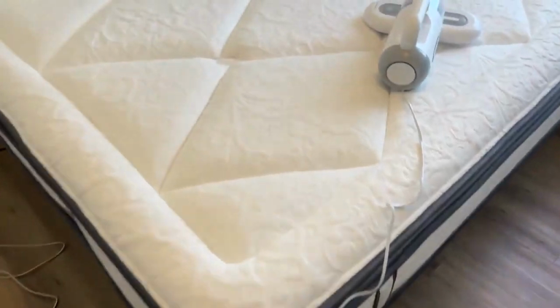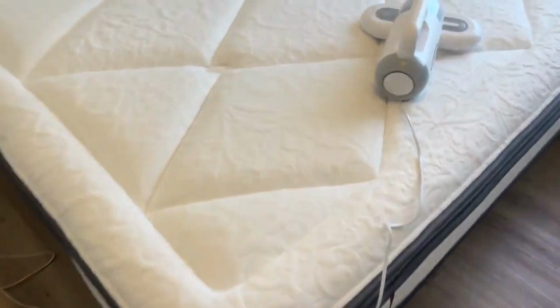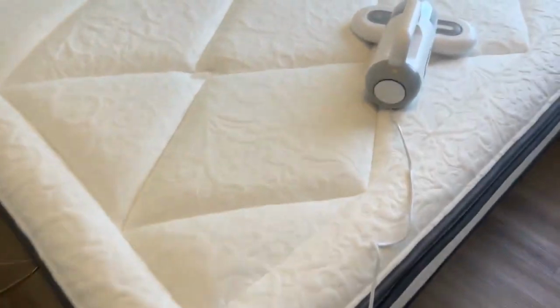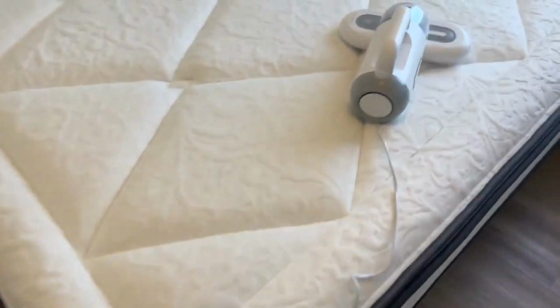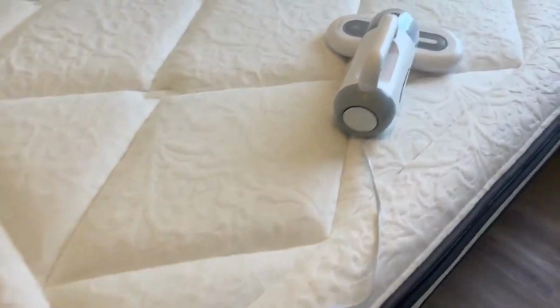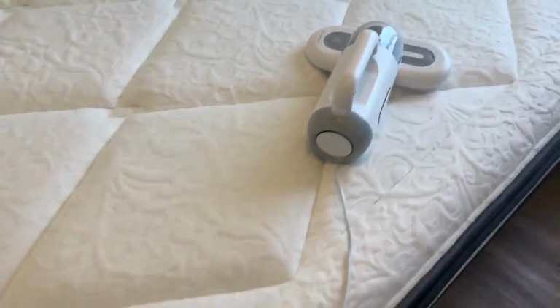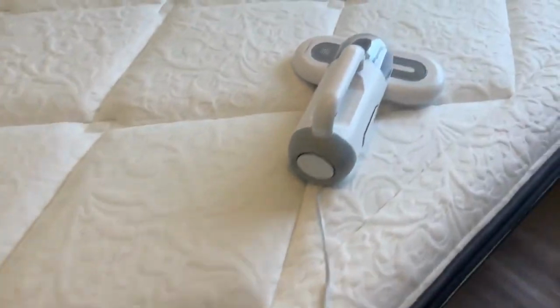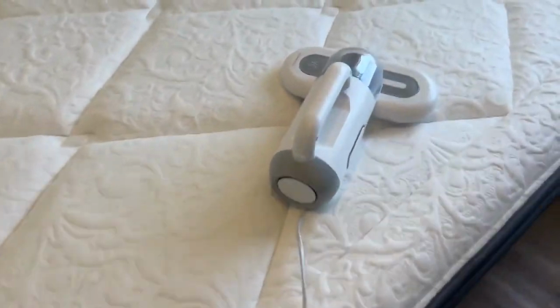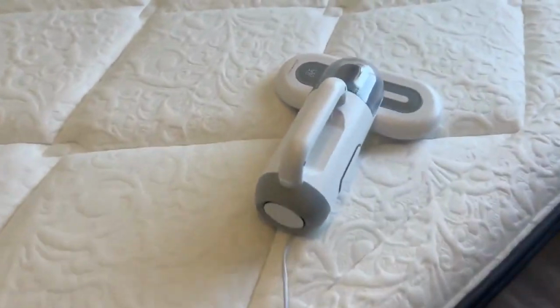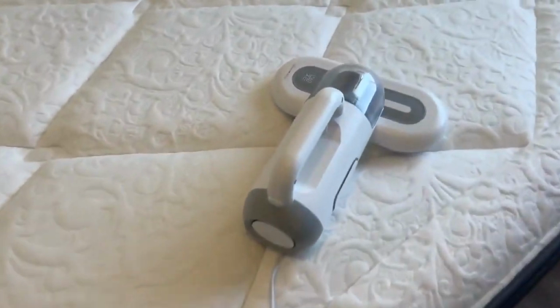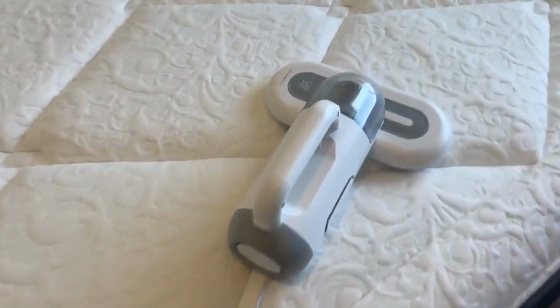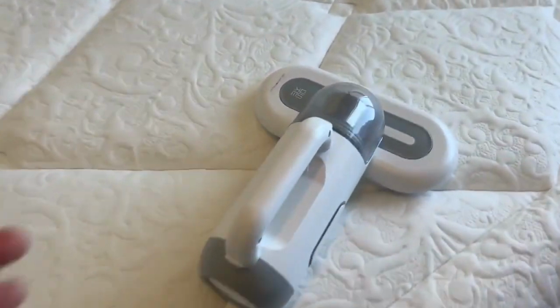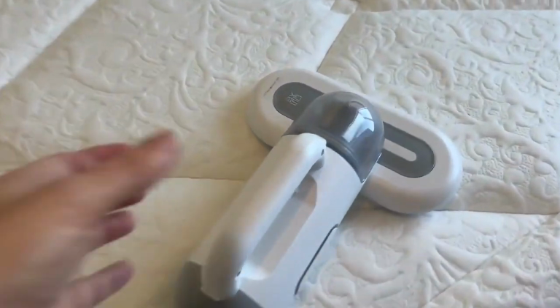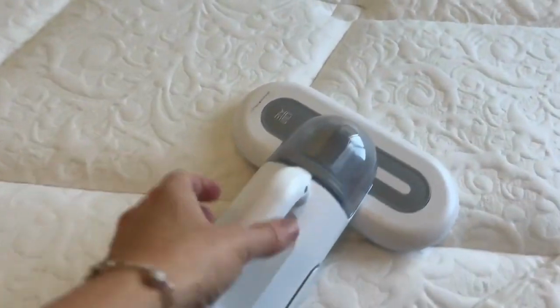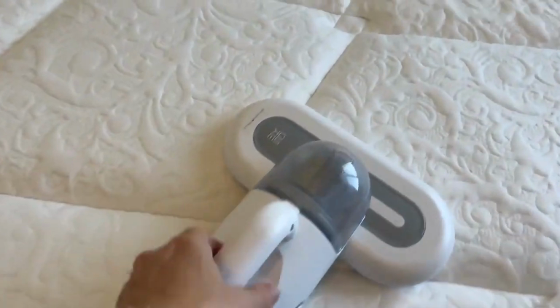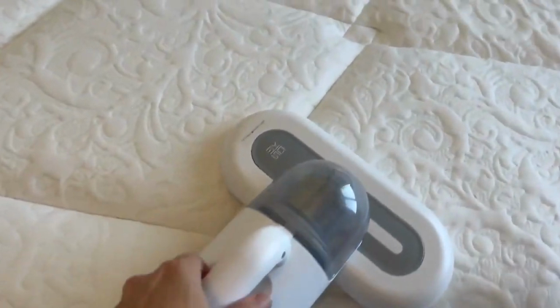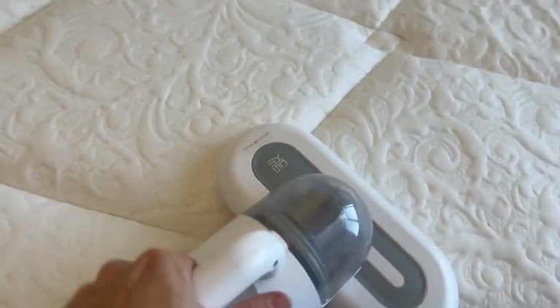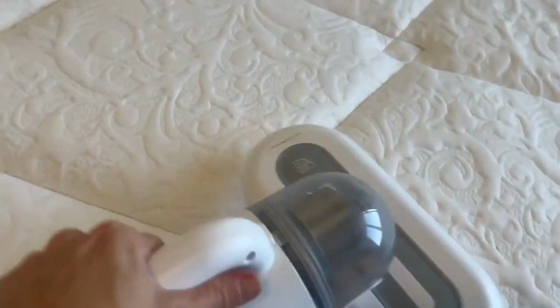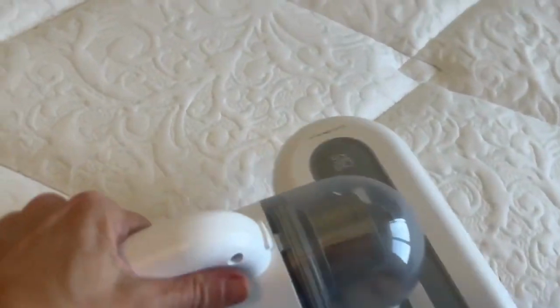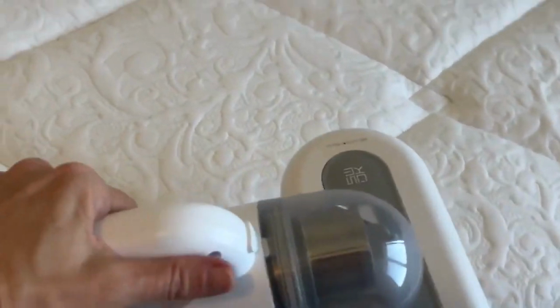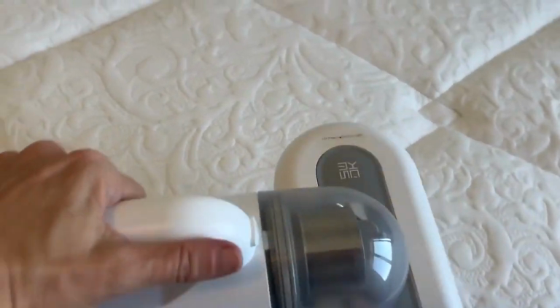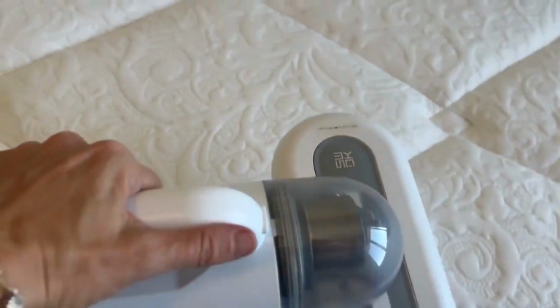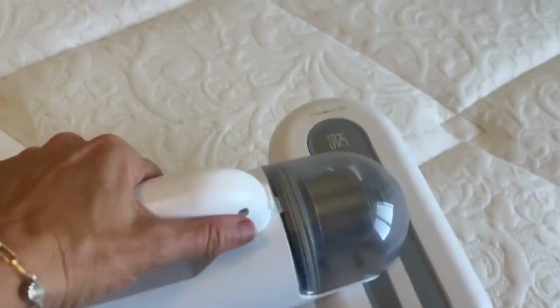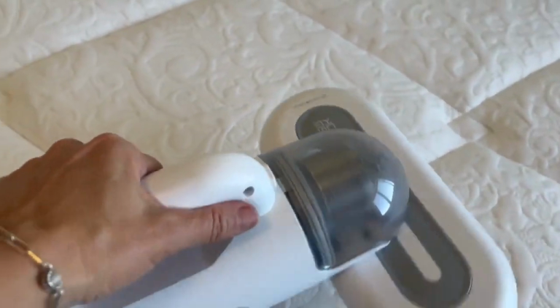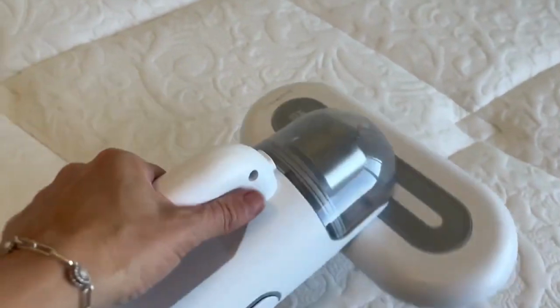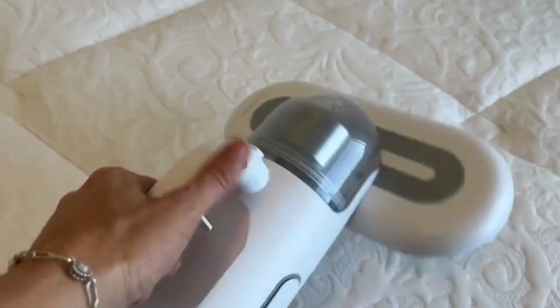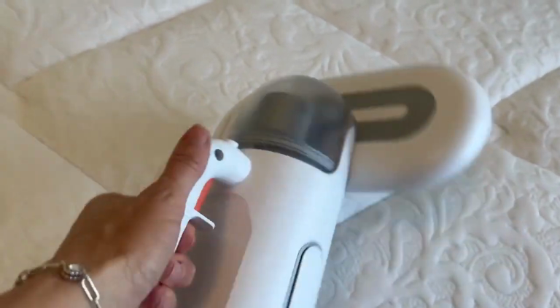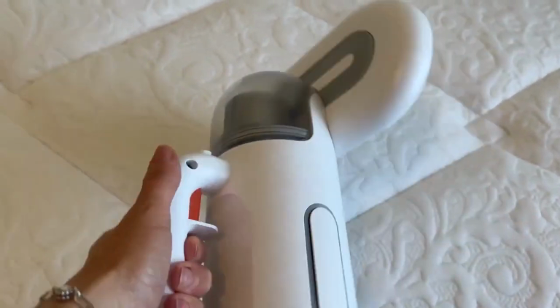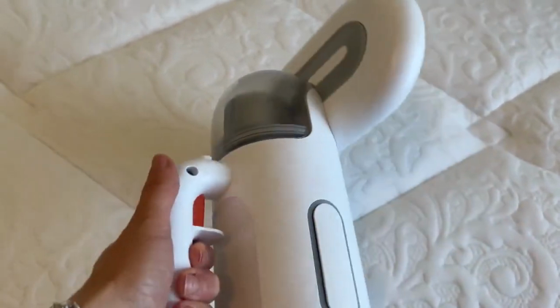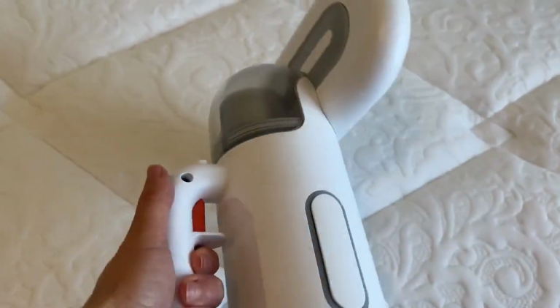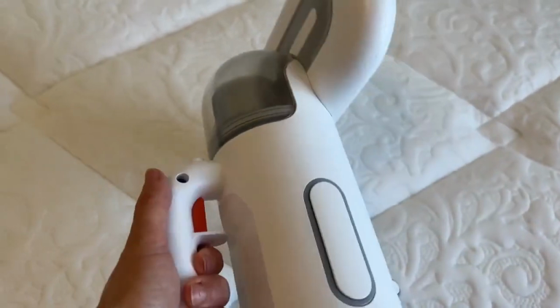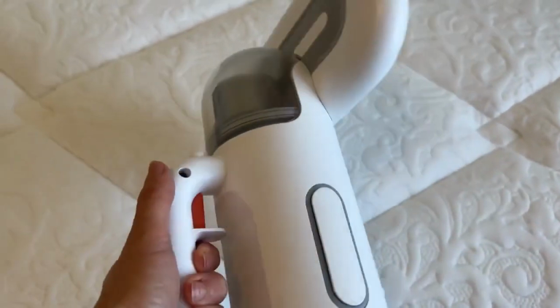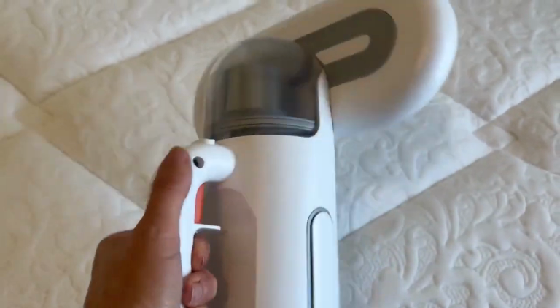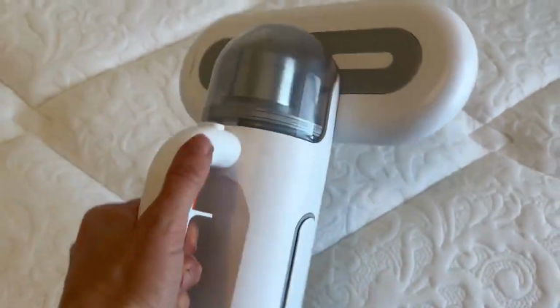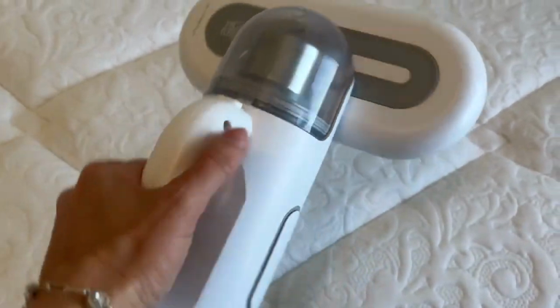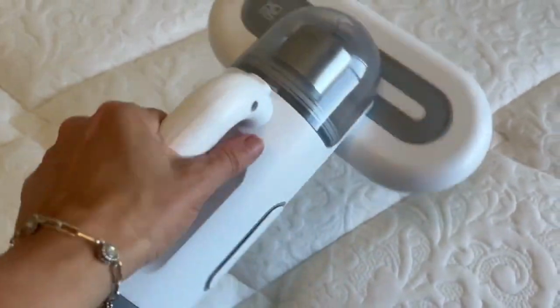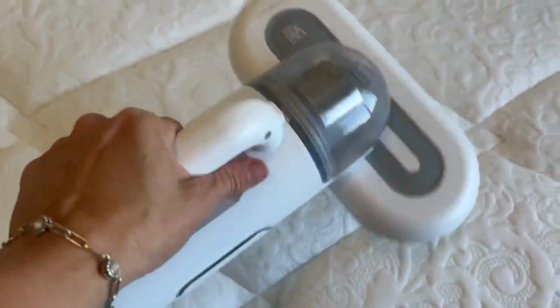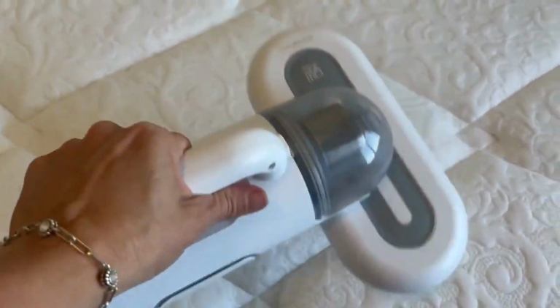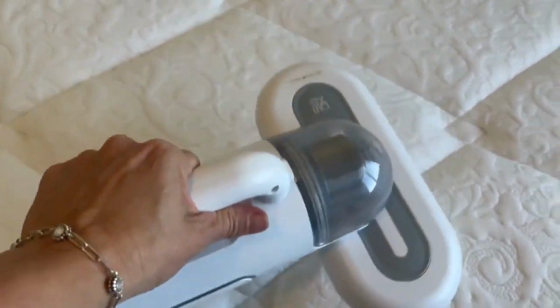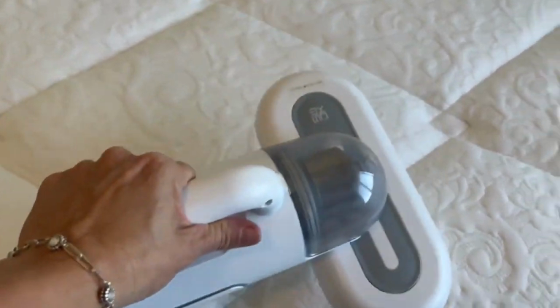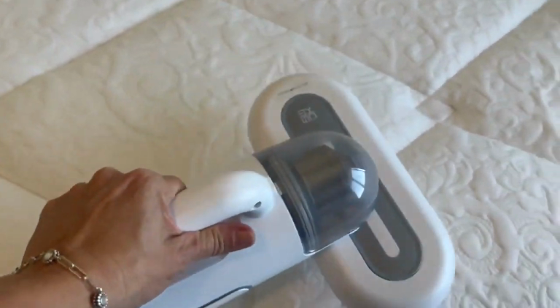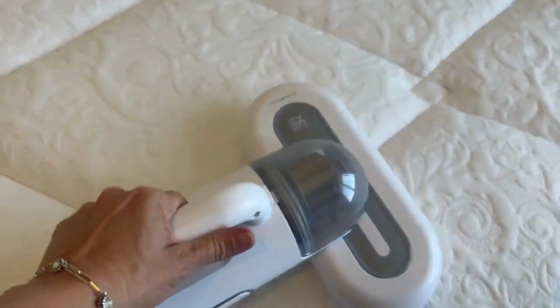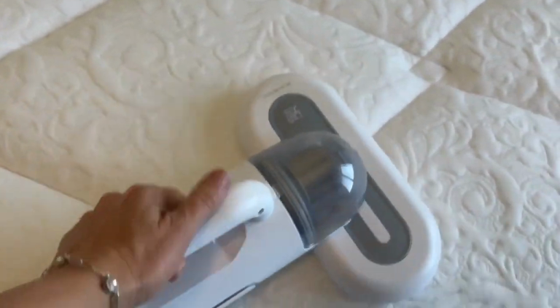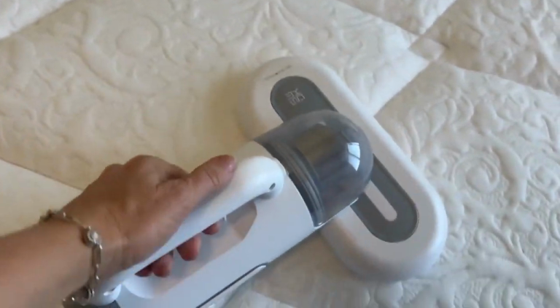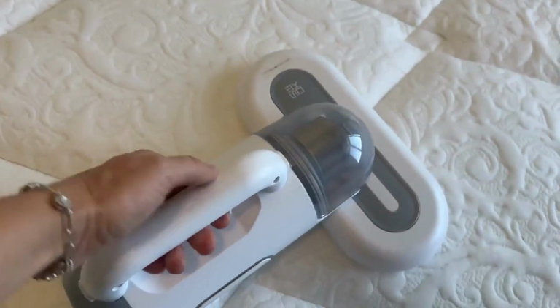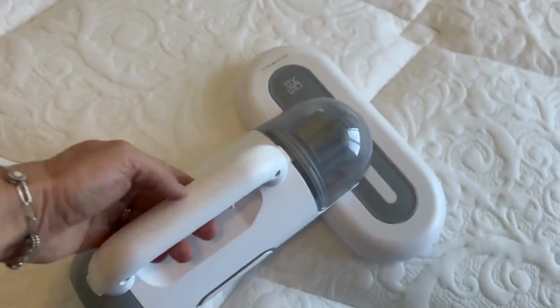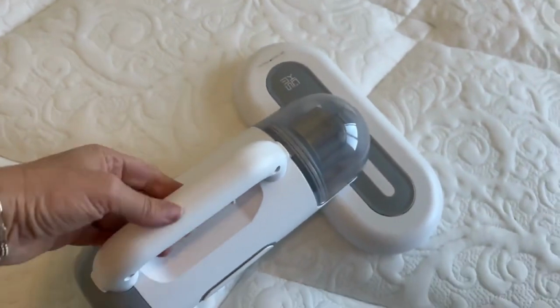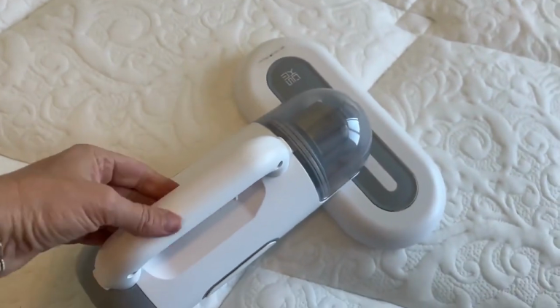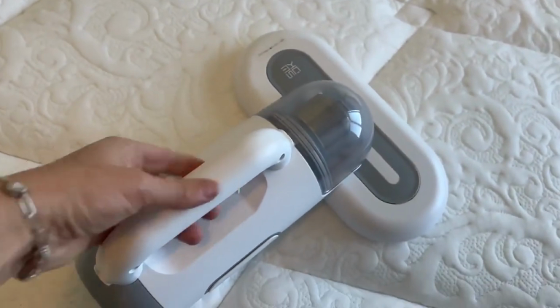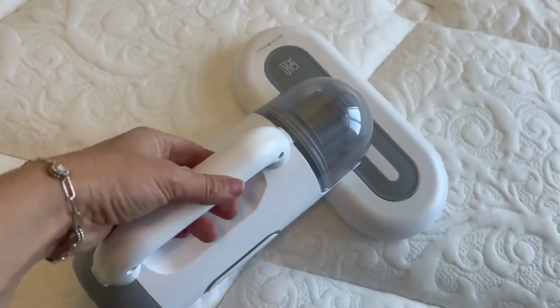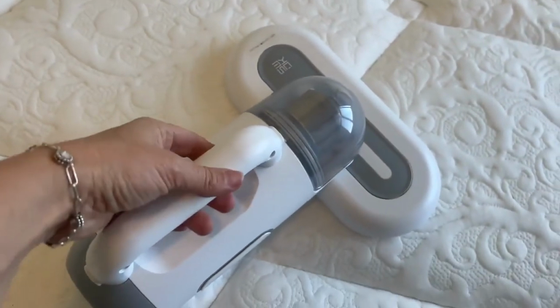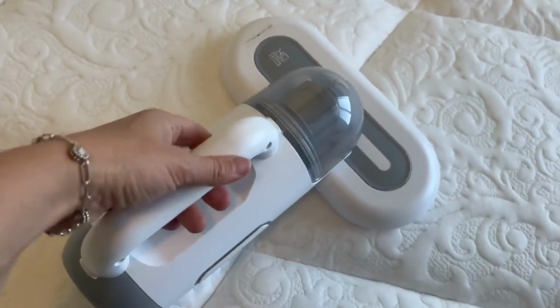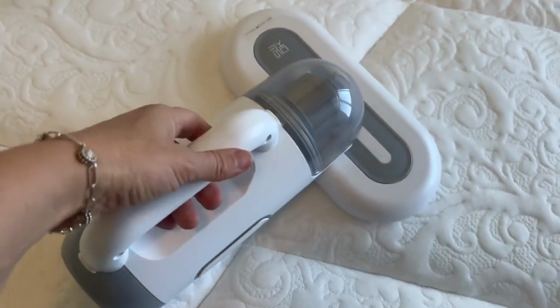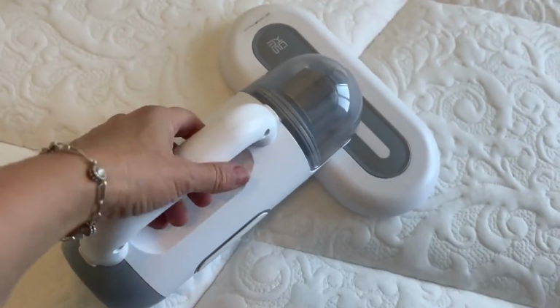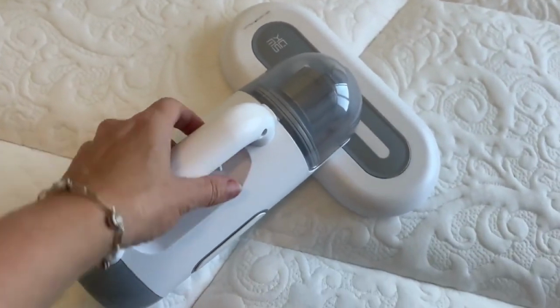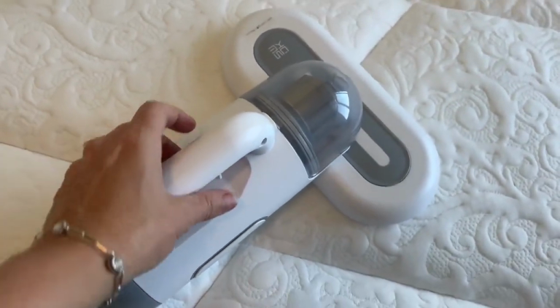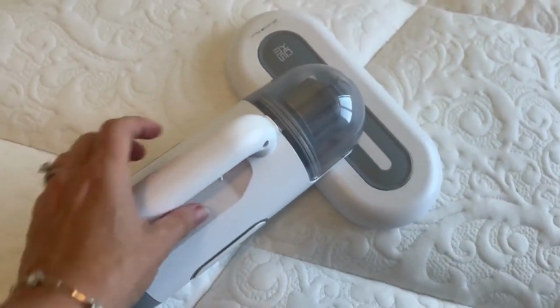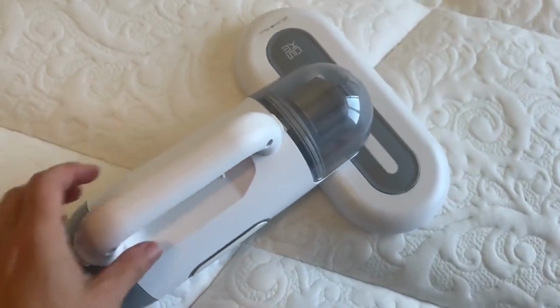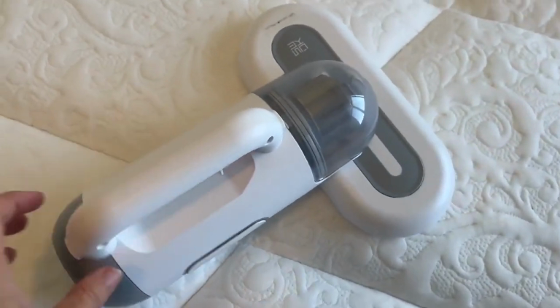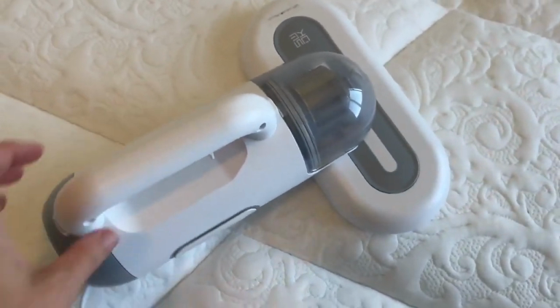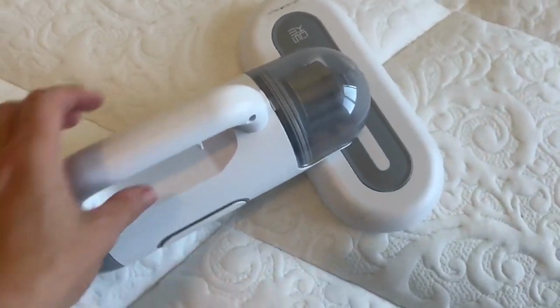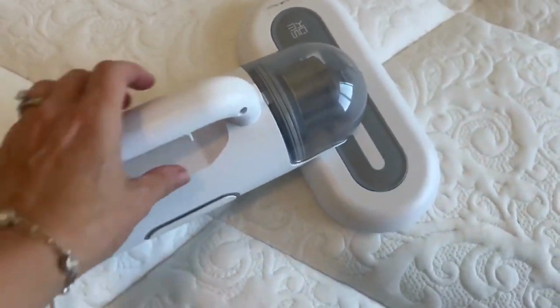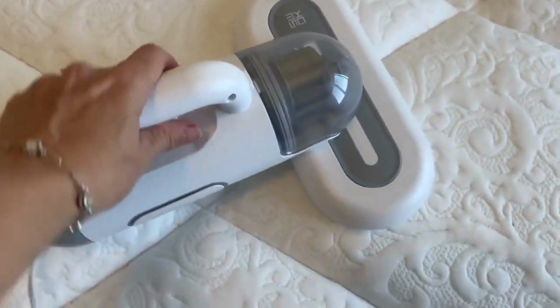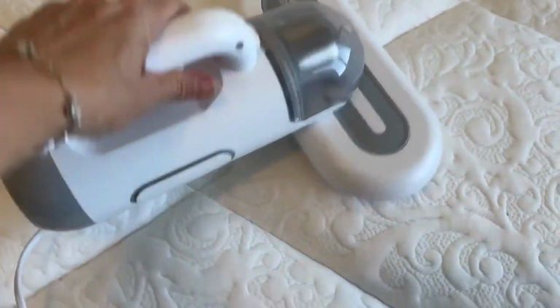Today I'm going to show you how to vacuum your mattress. Have you ever vacuumed your mattress? This is a mattress vacuum with a UV light.